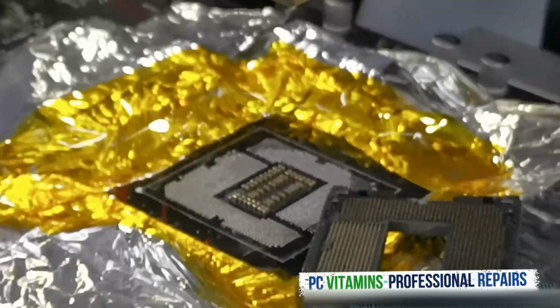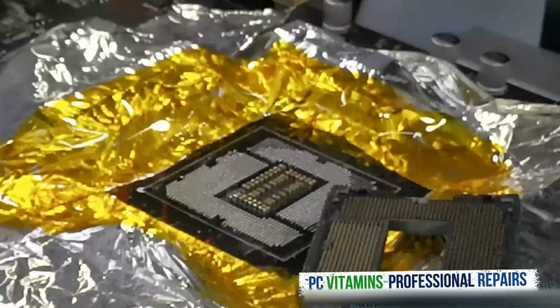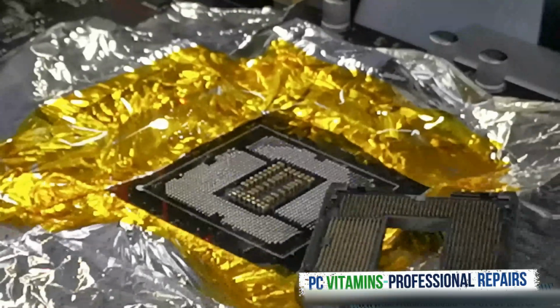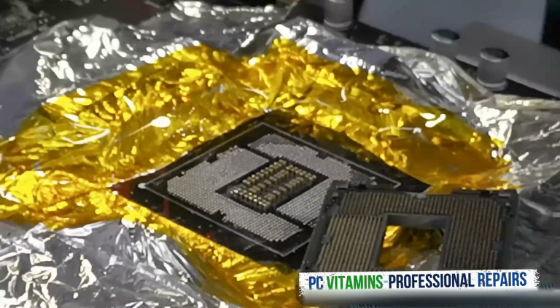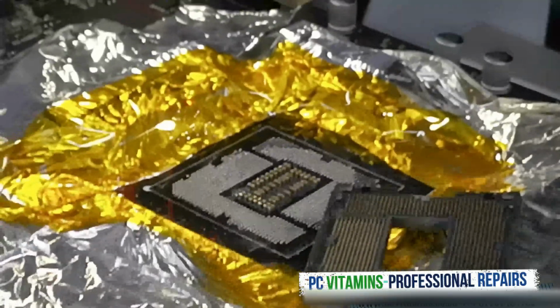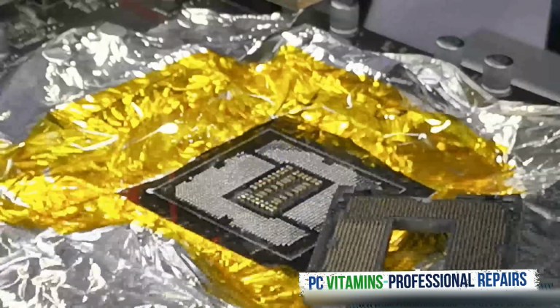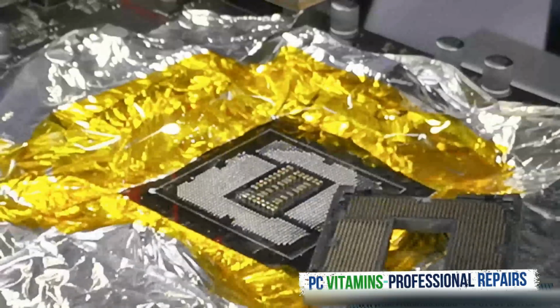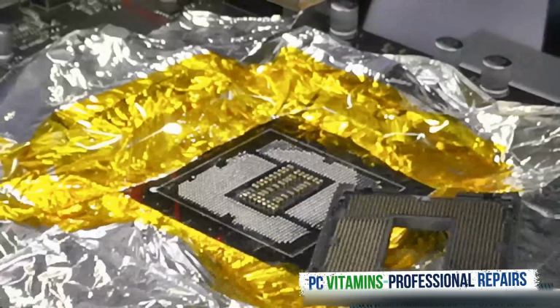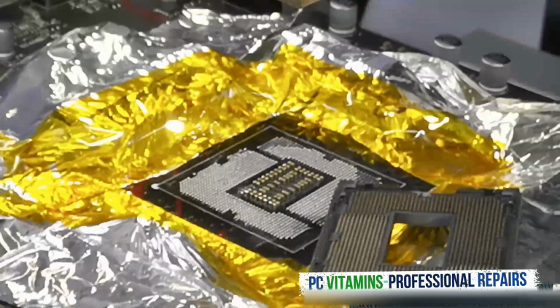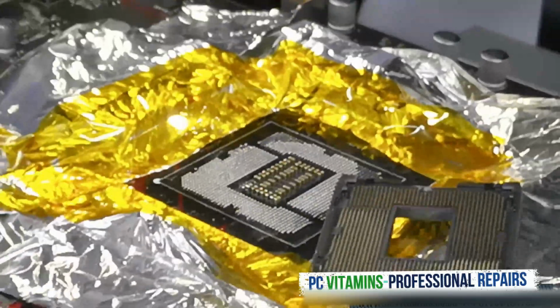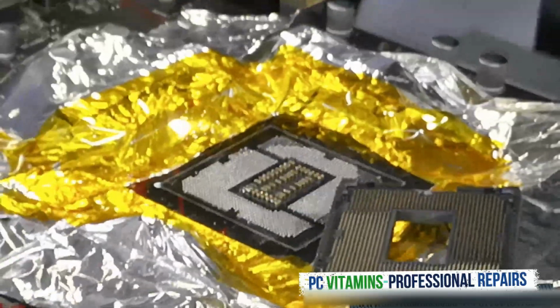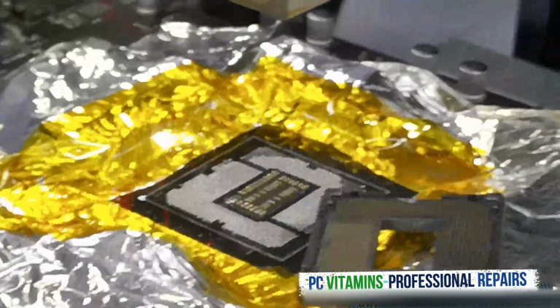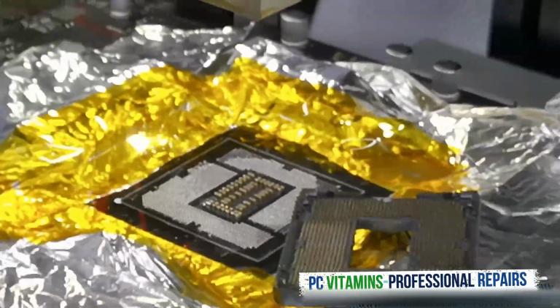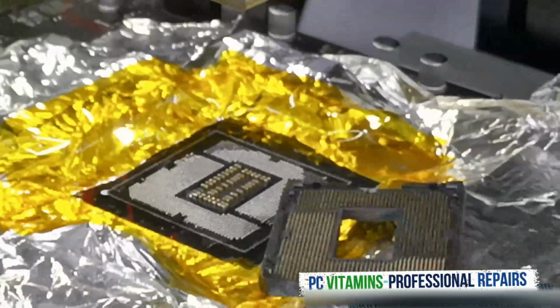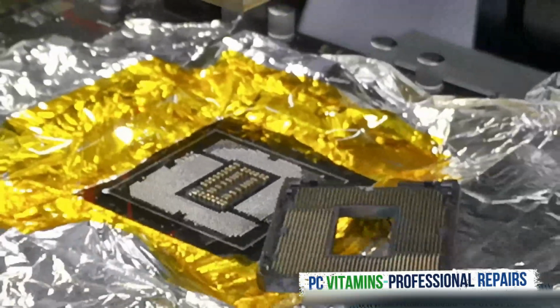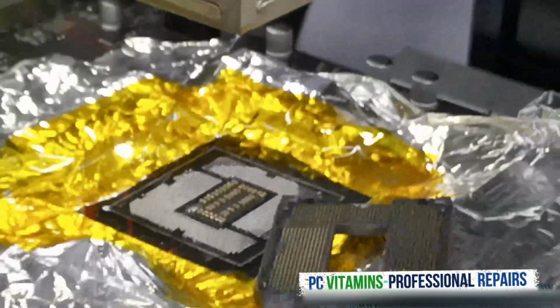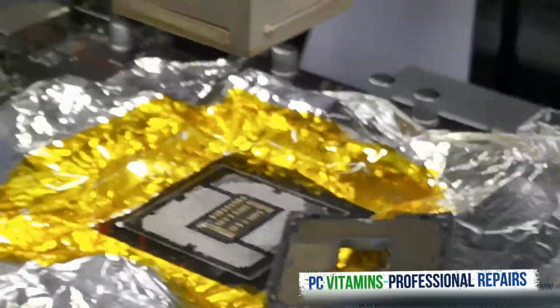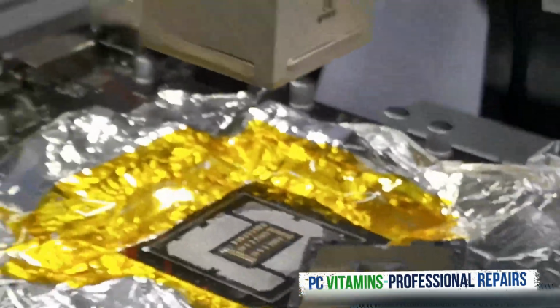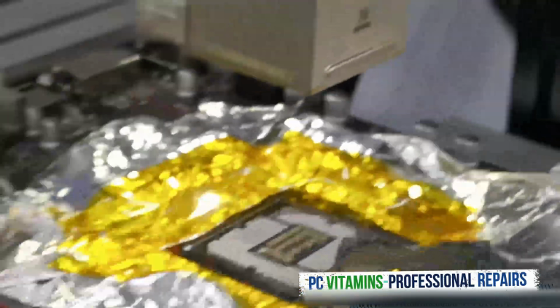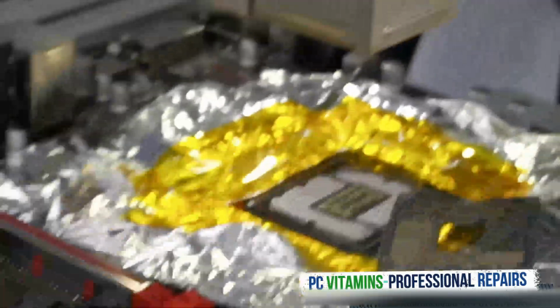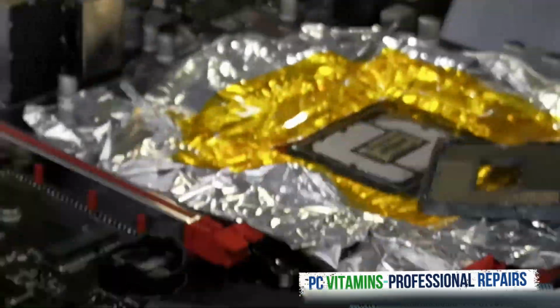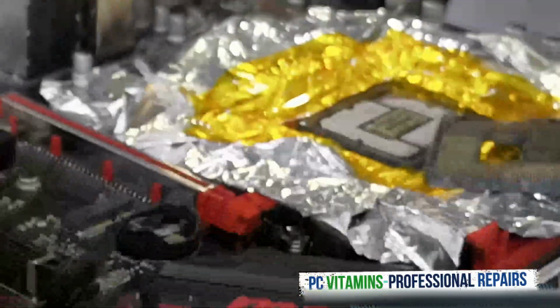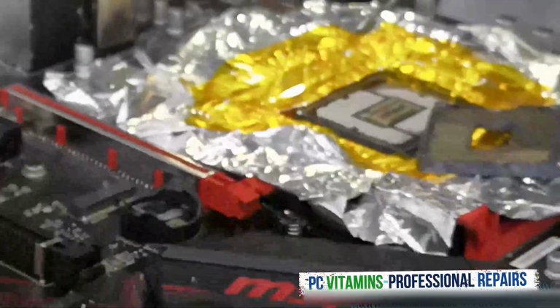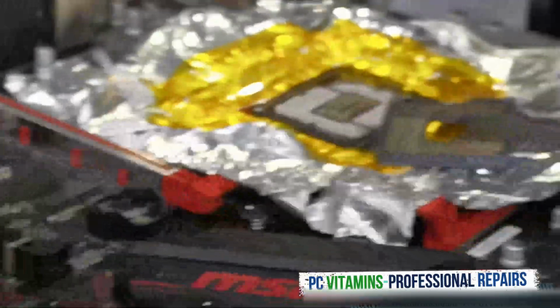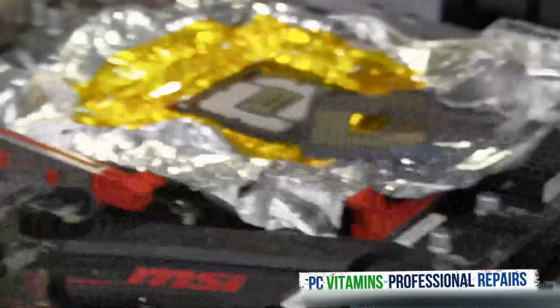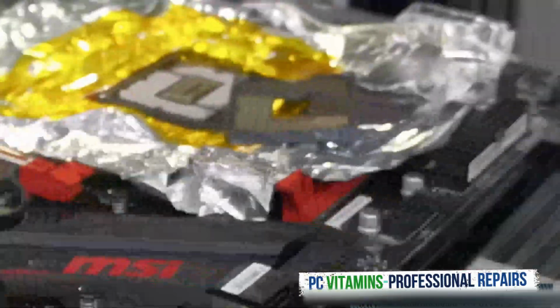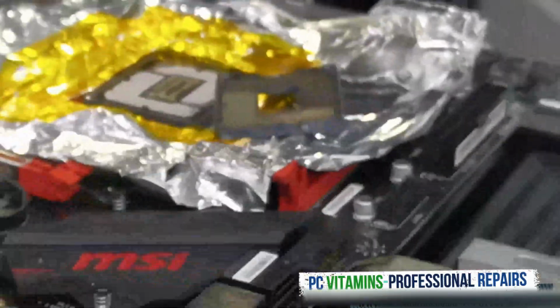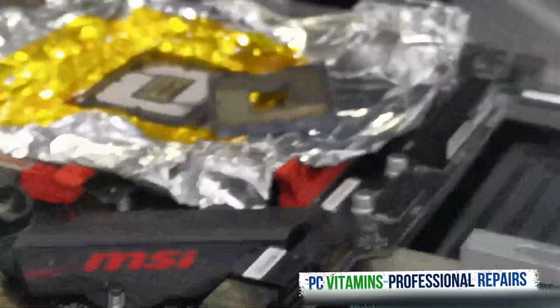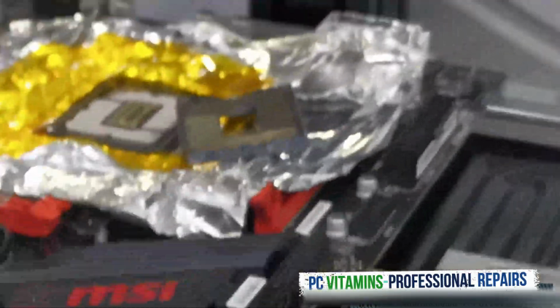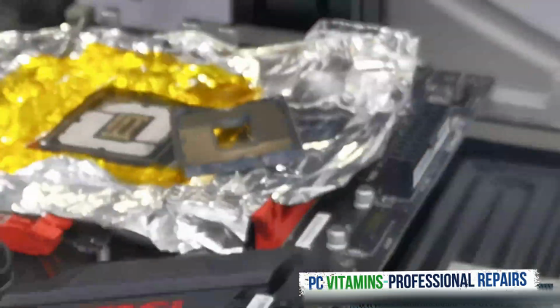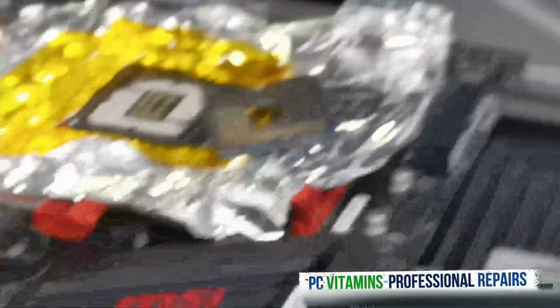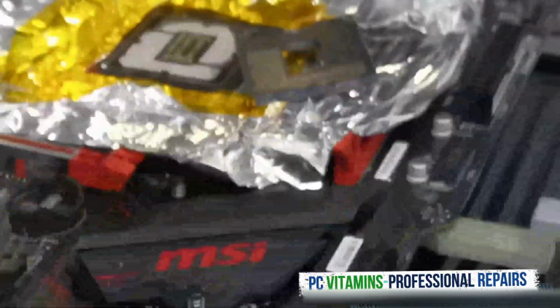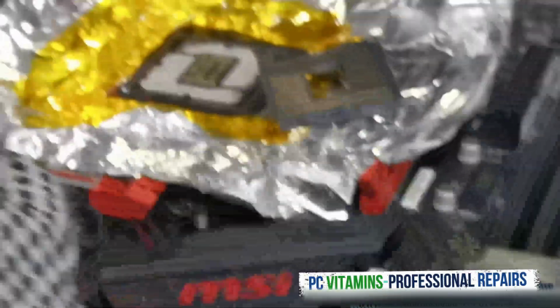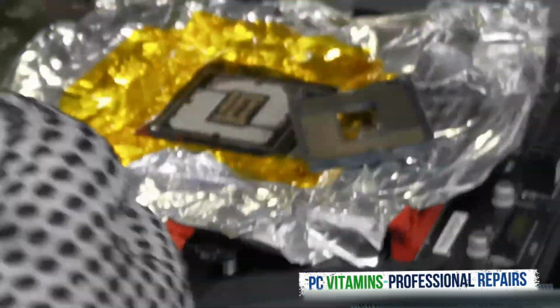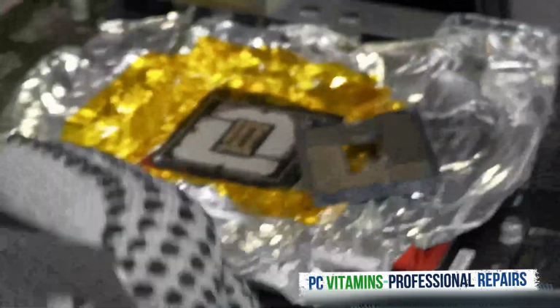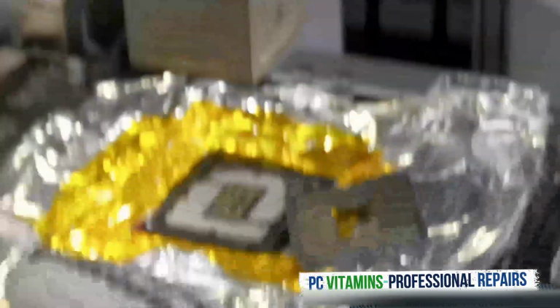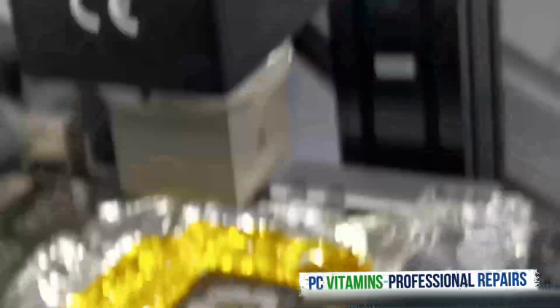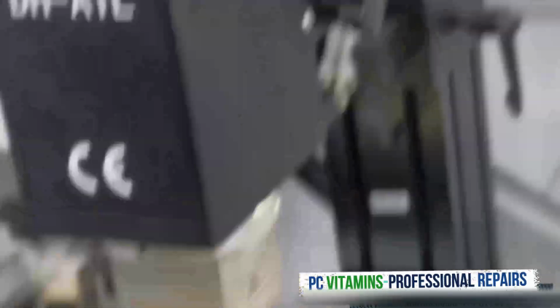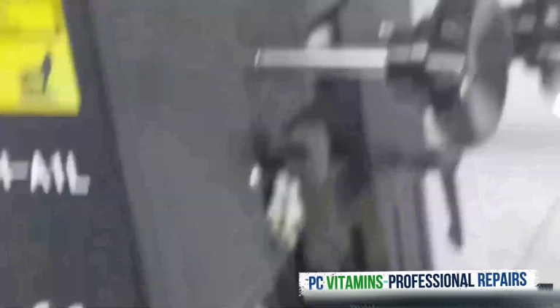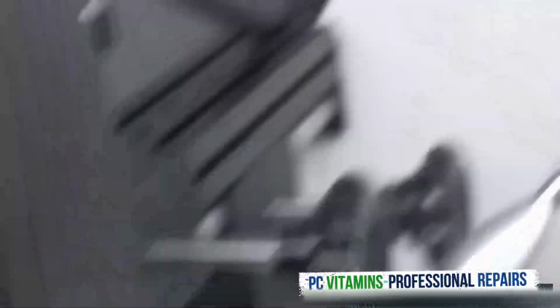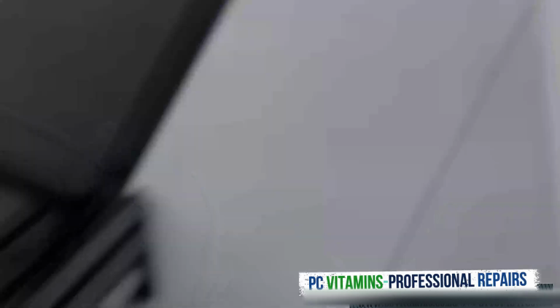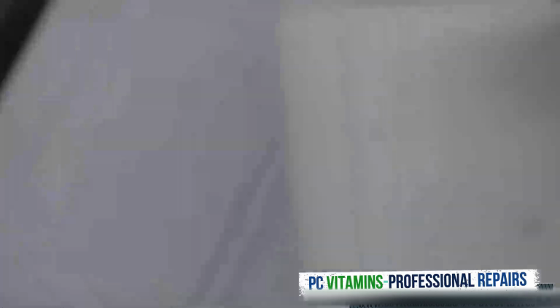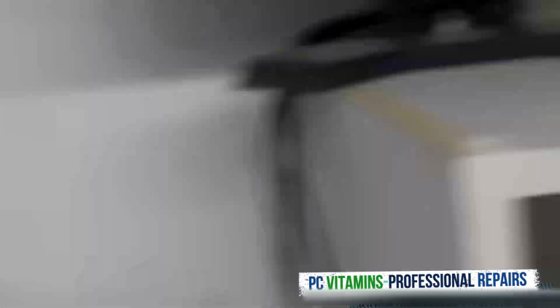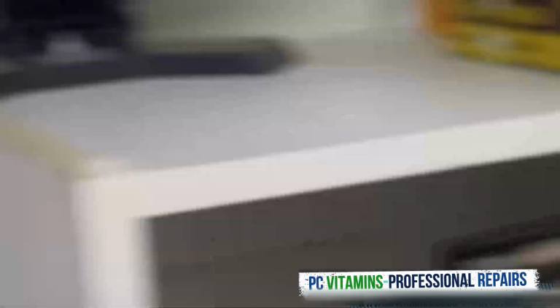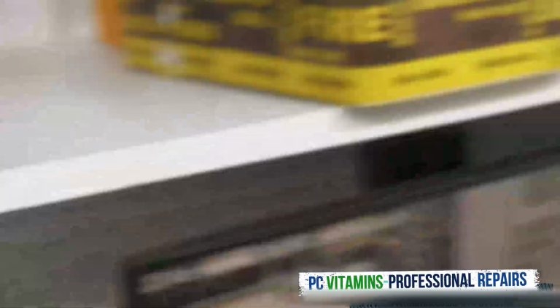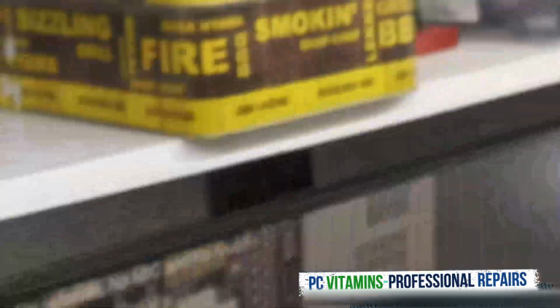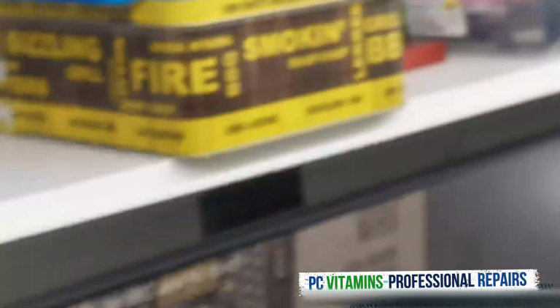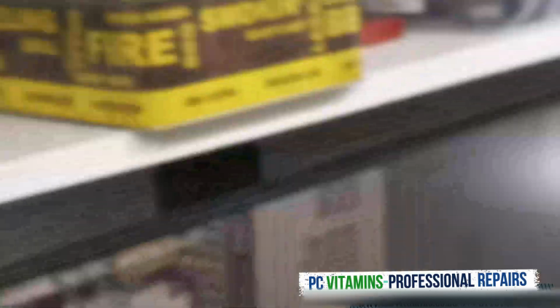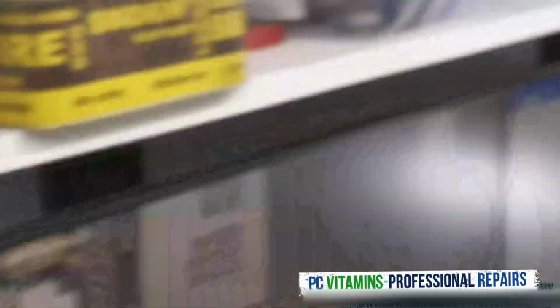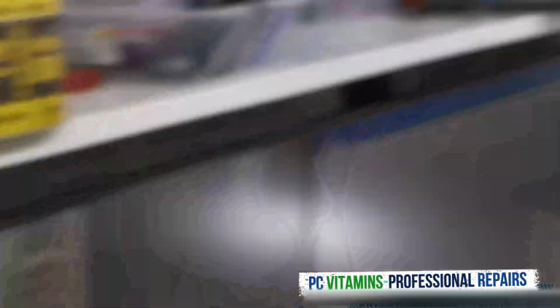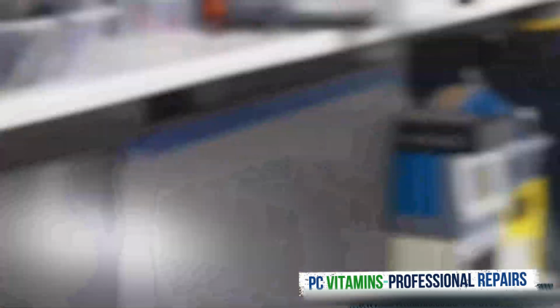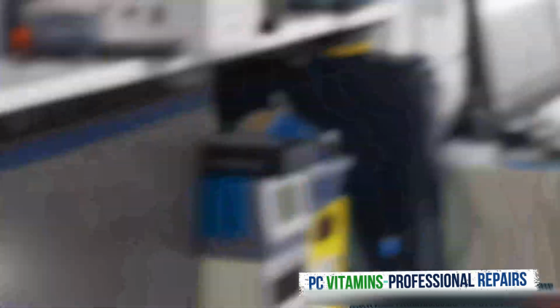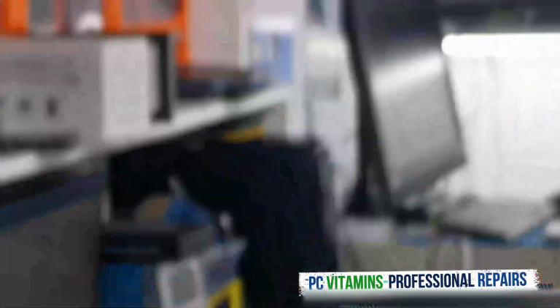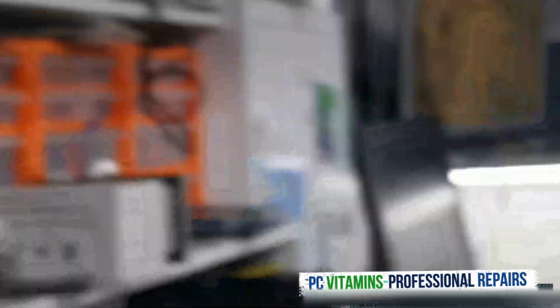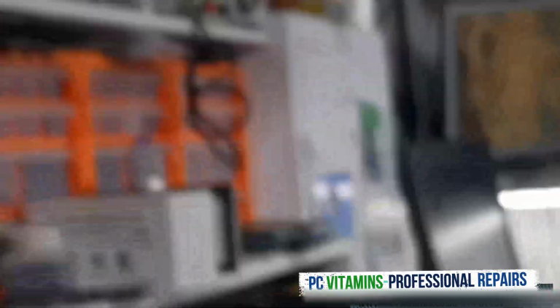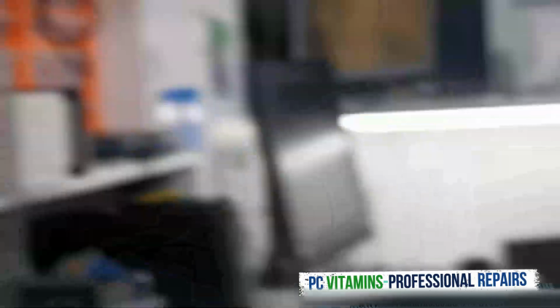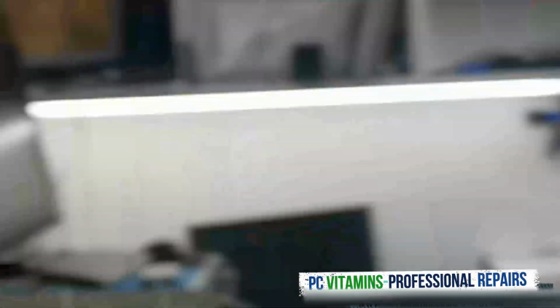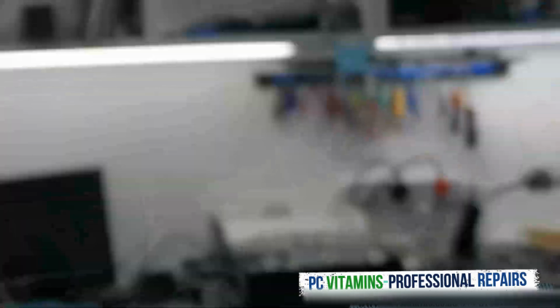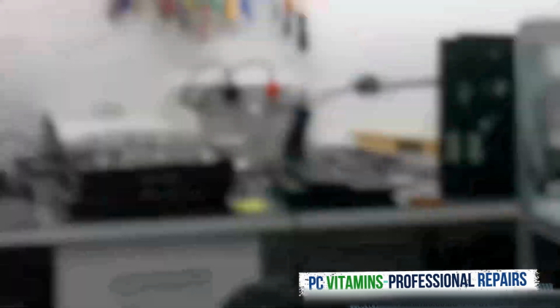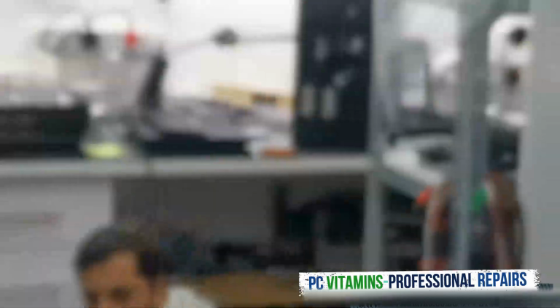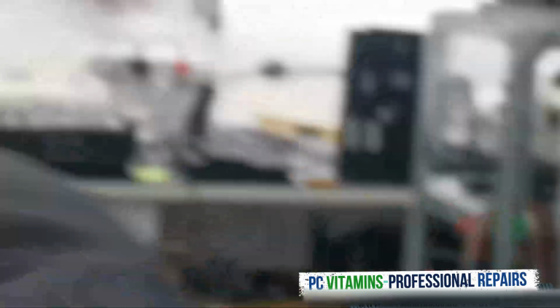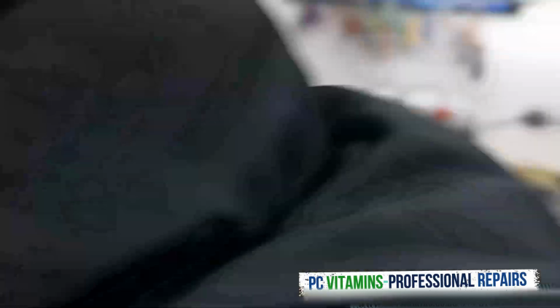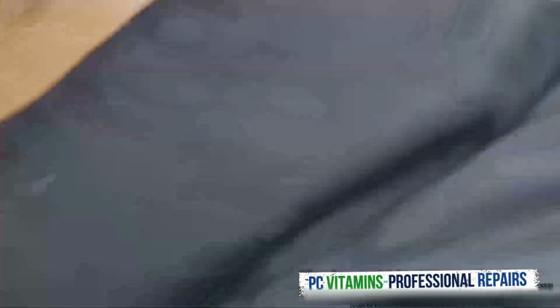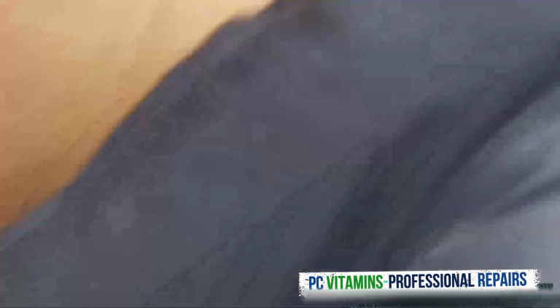Okay guys, the CPU socket is out. Now we need to clean while the board is still hot.